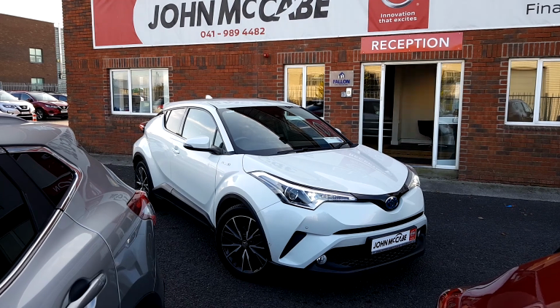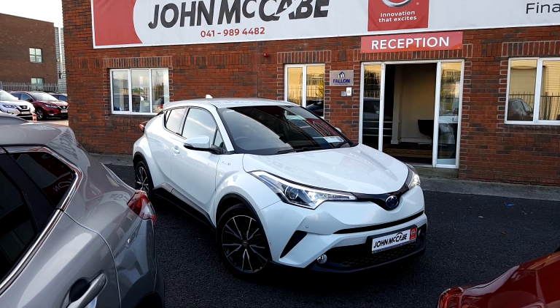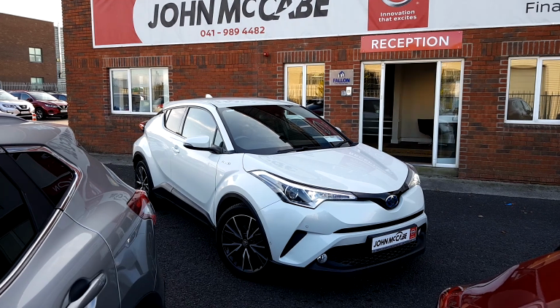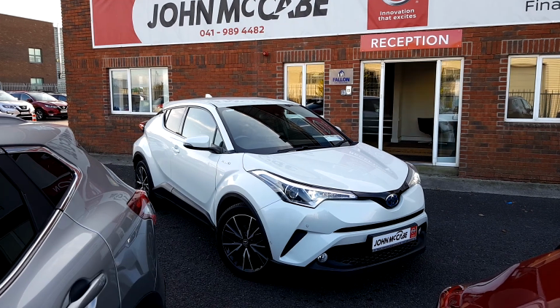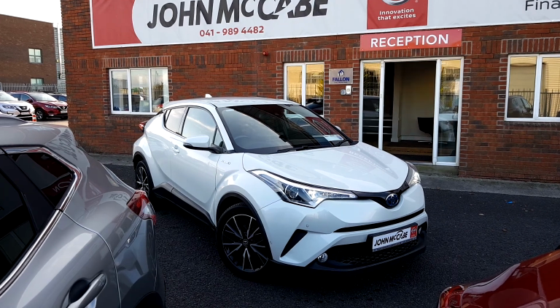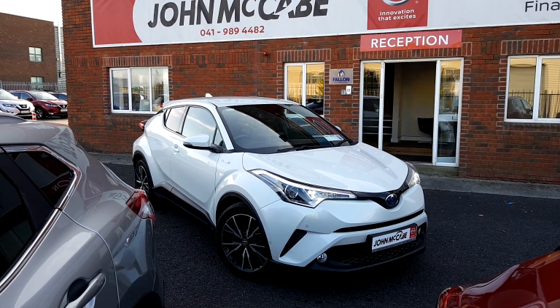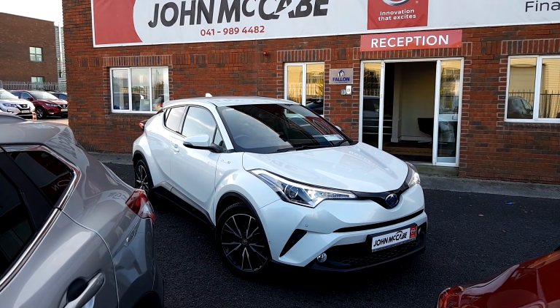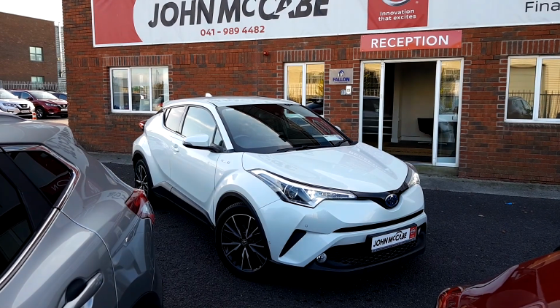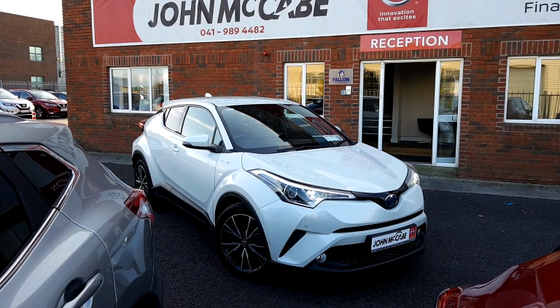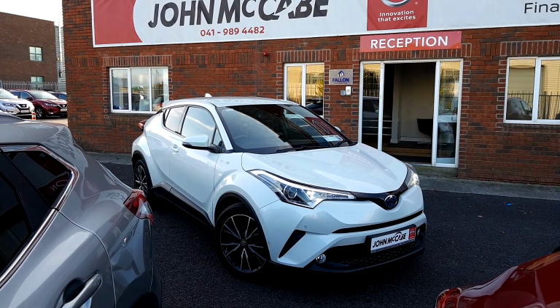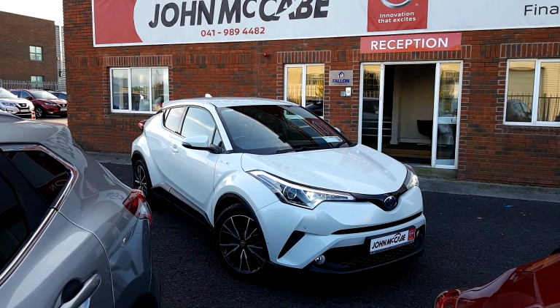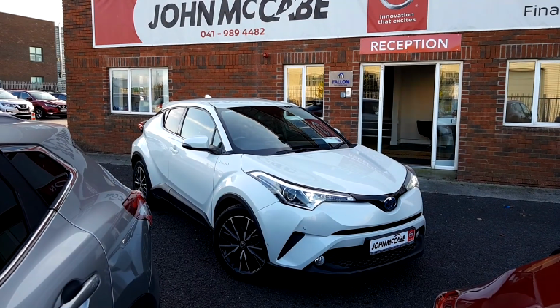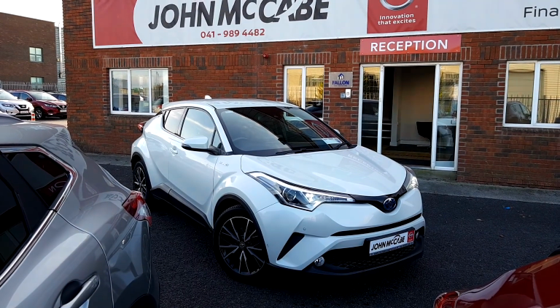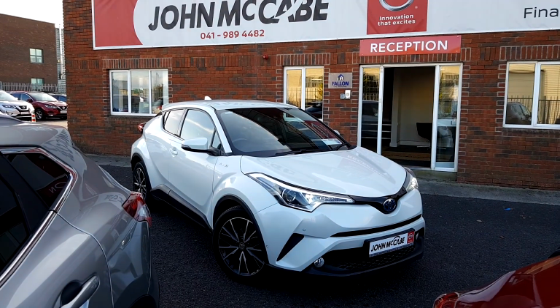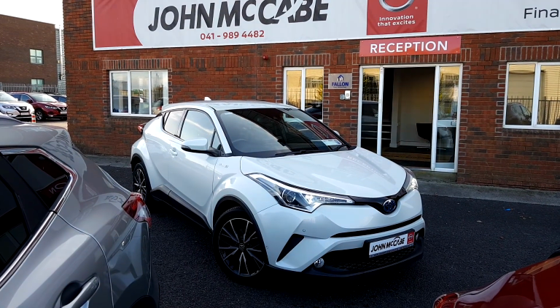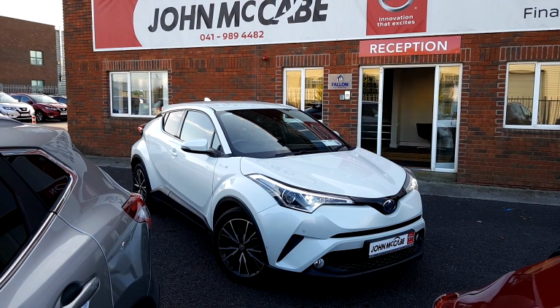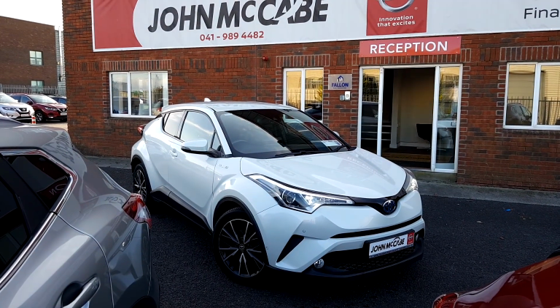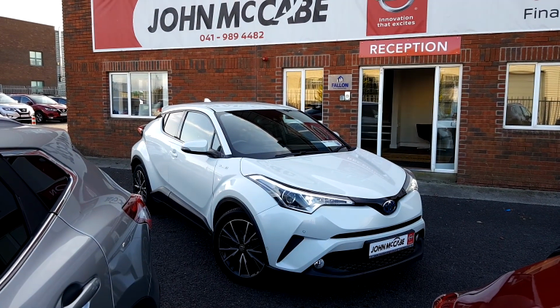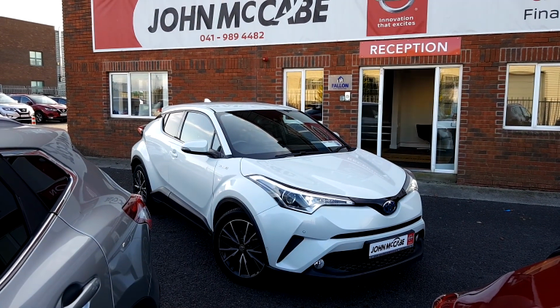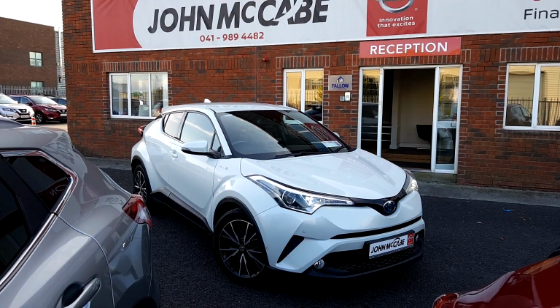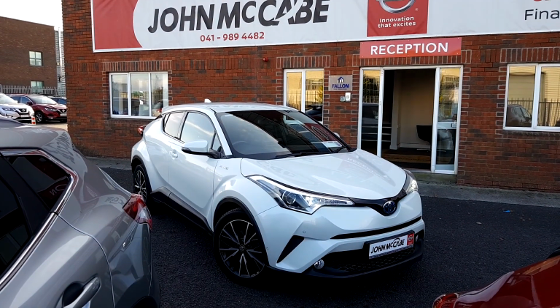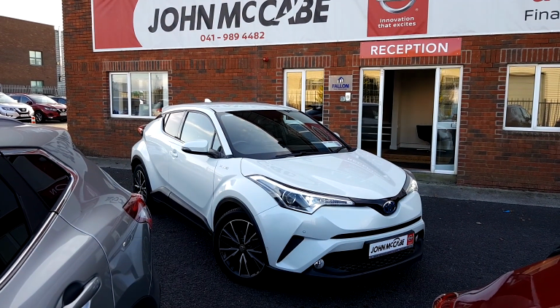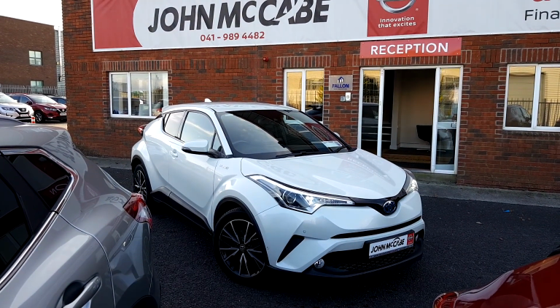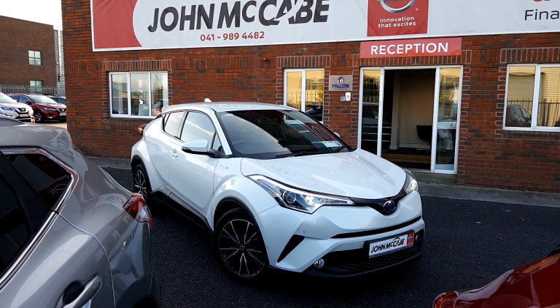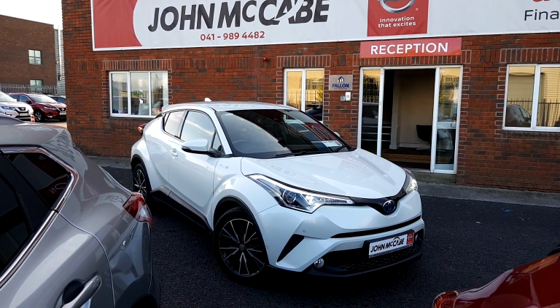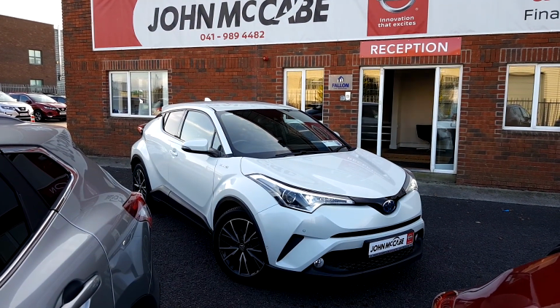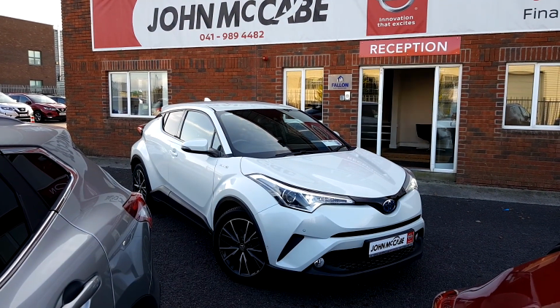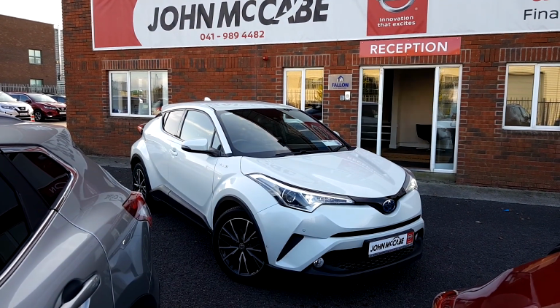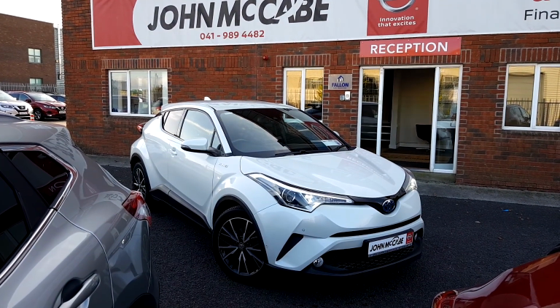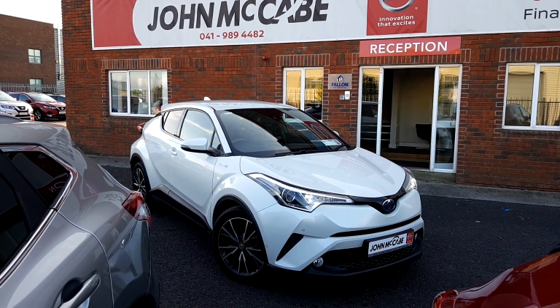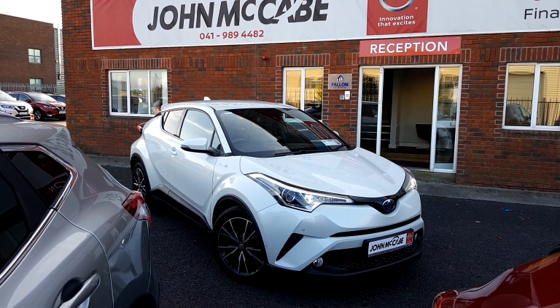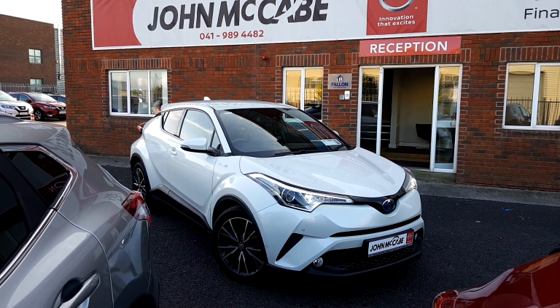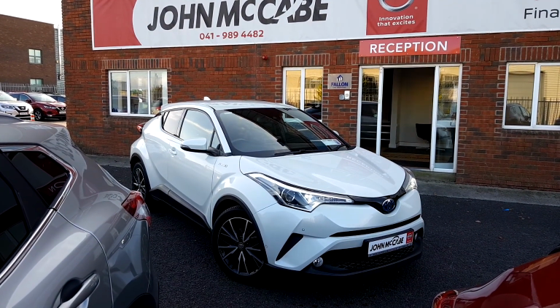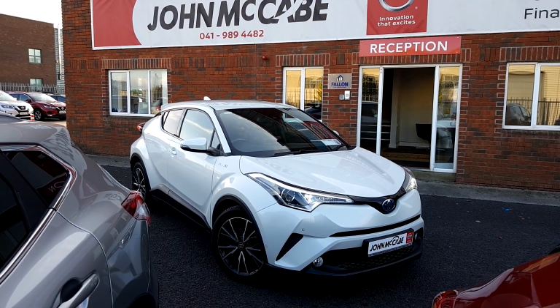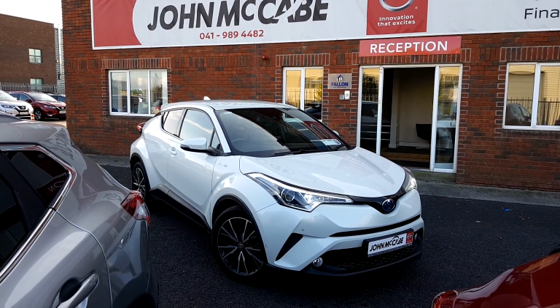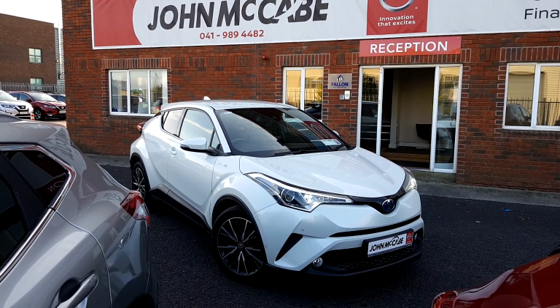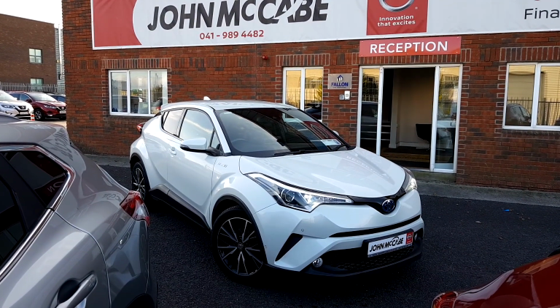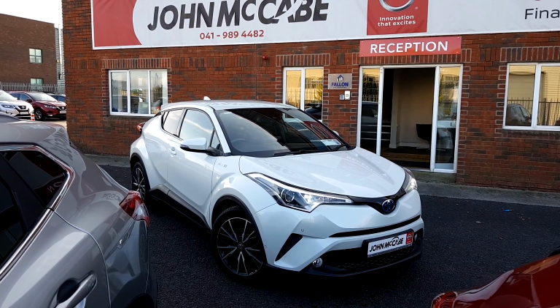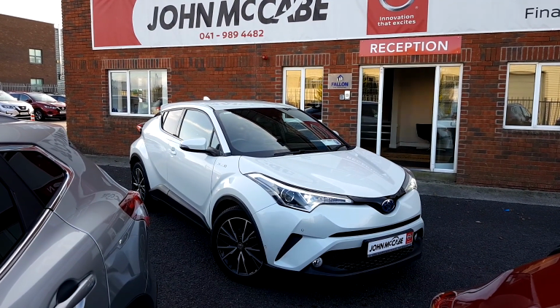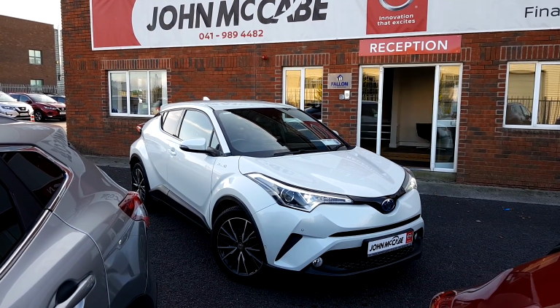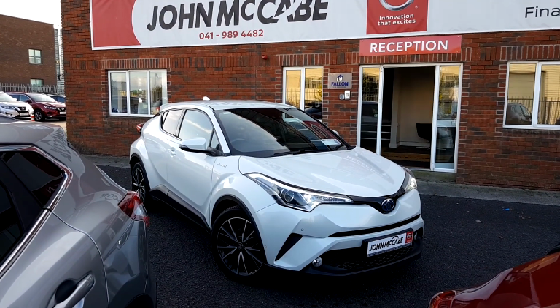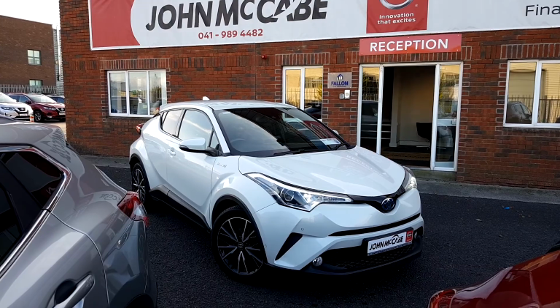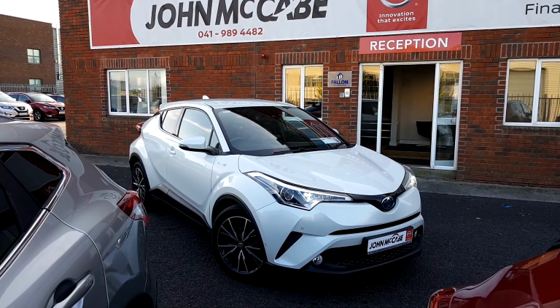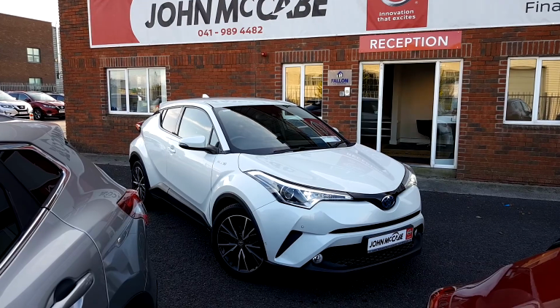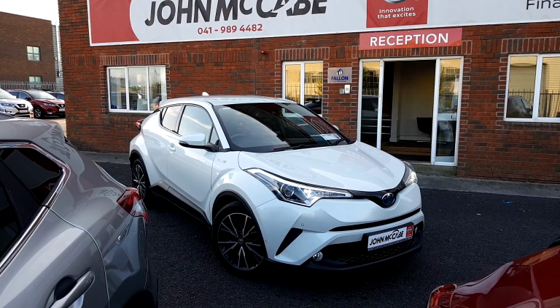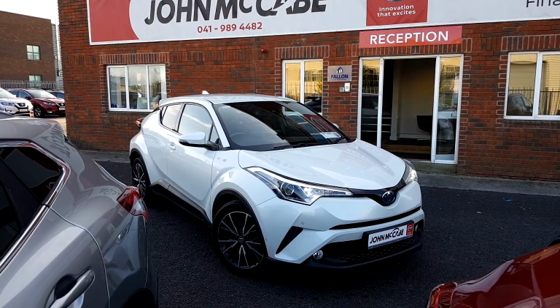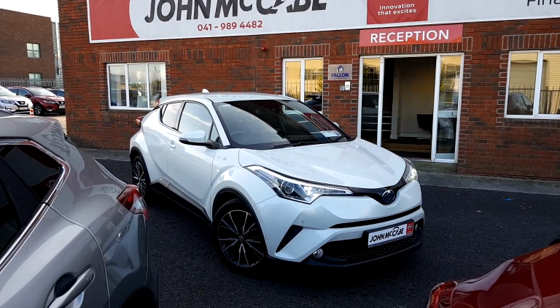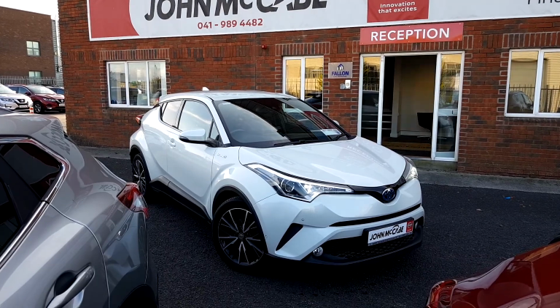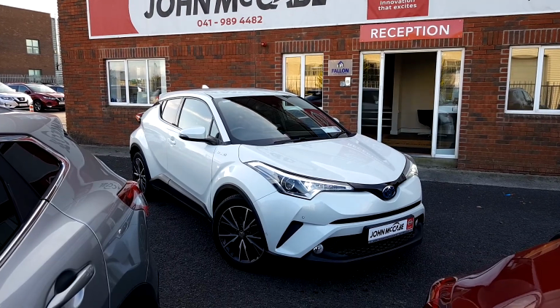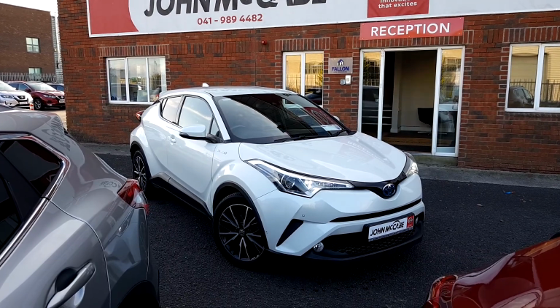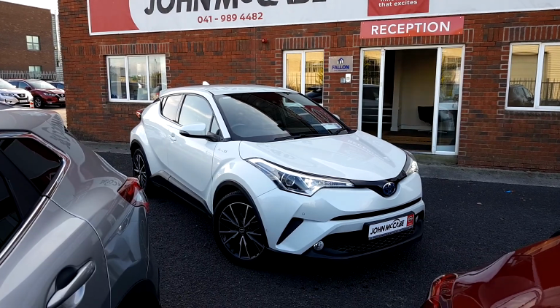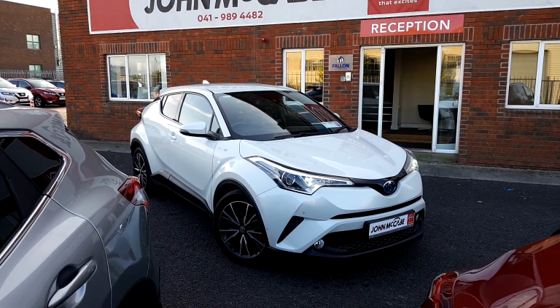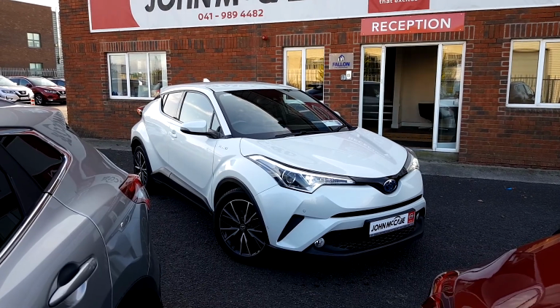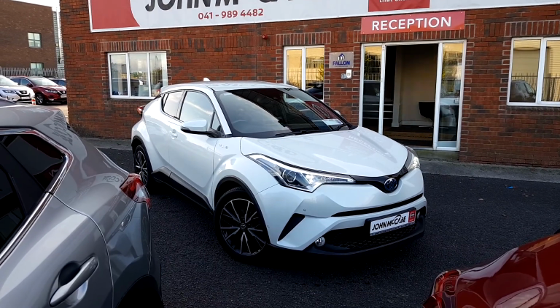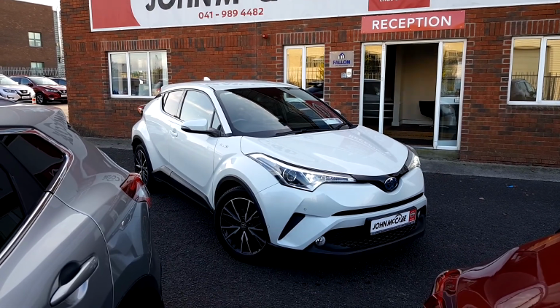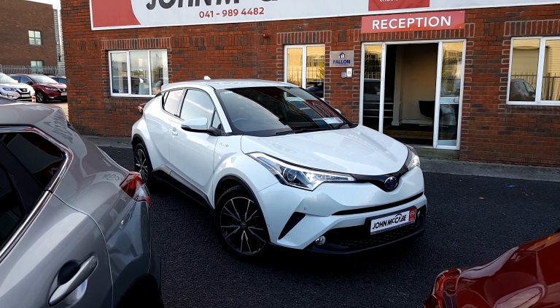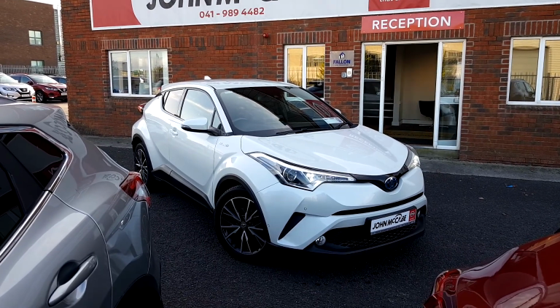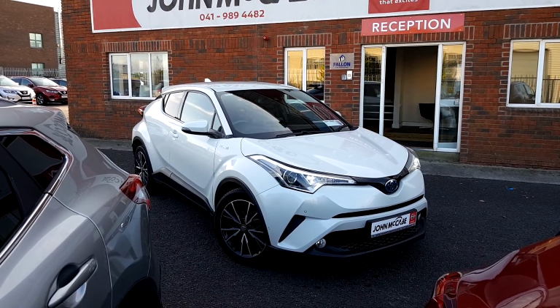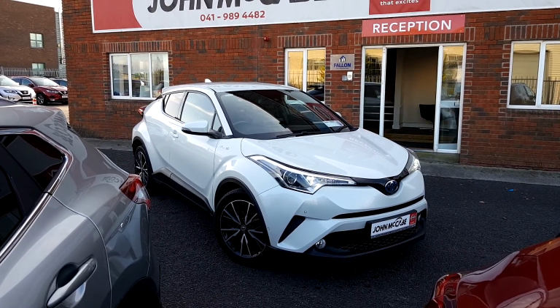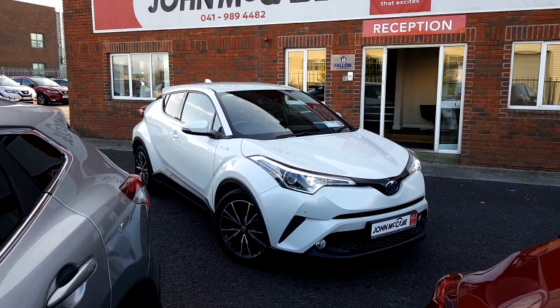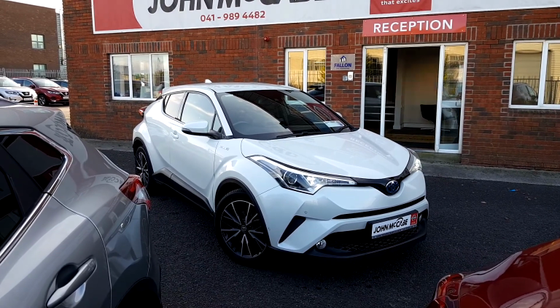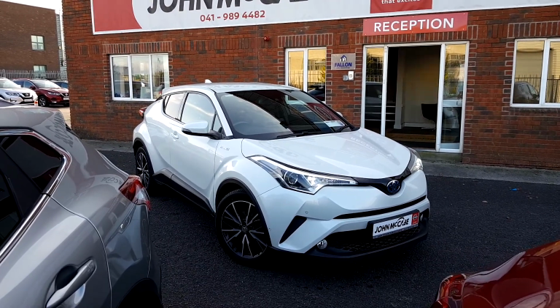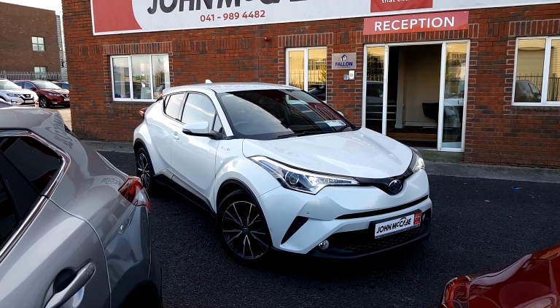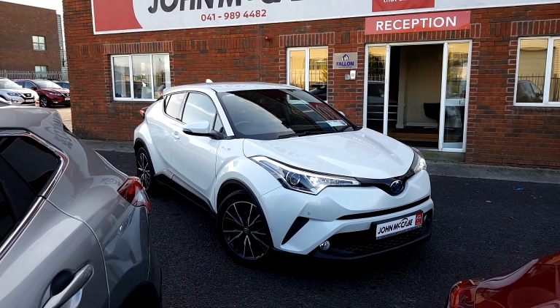Hi everyone. Mark here from John McCabe Nissan Drogheda. Today I would like to introduce a 172 Toyota C-HR Hybrid.